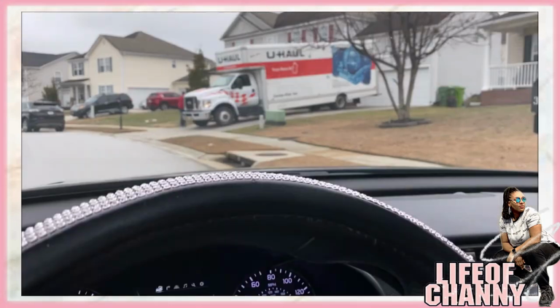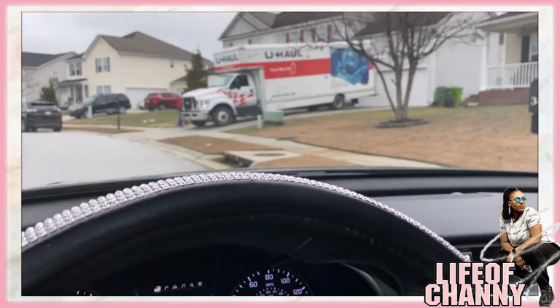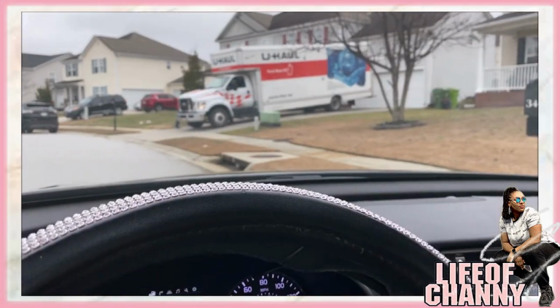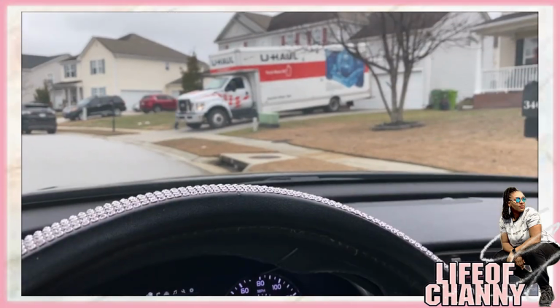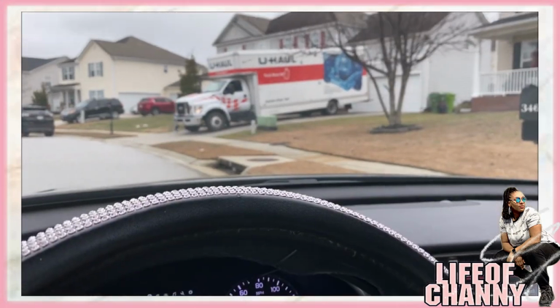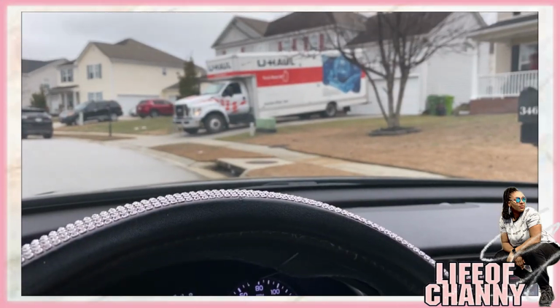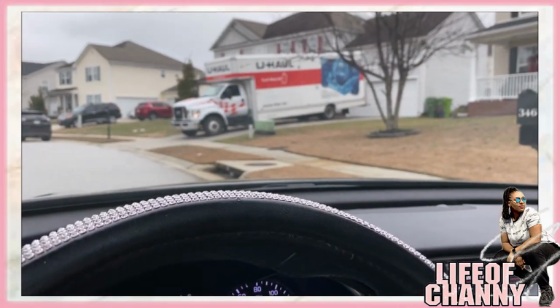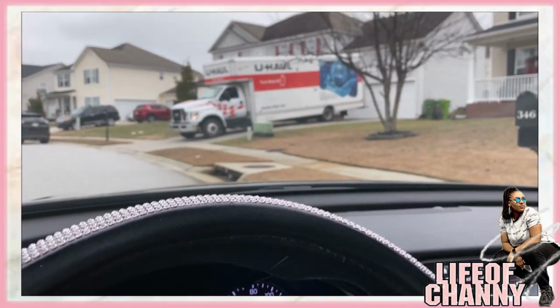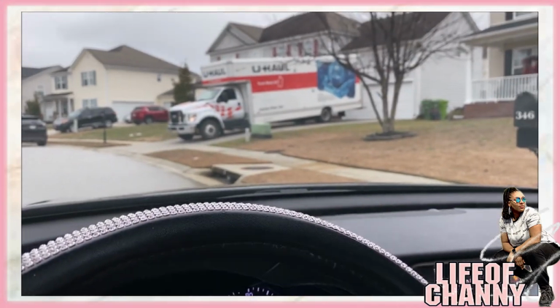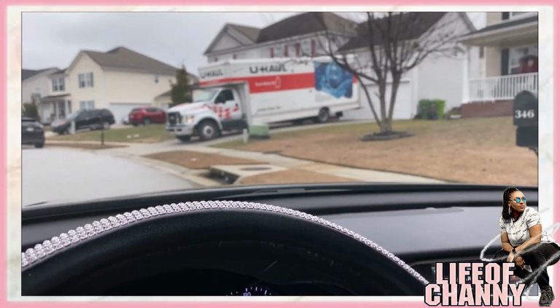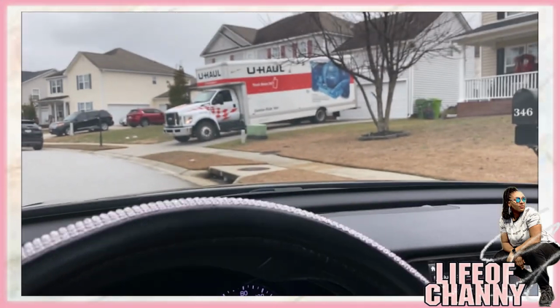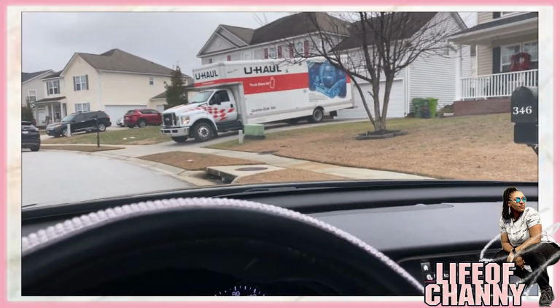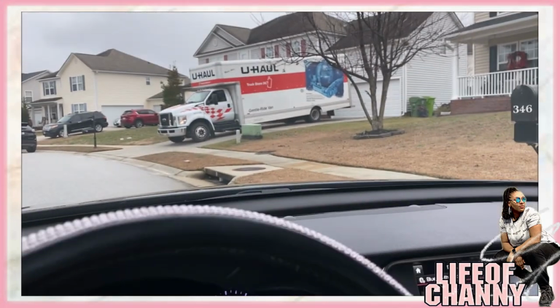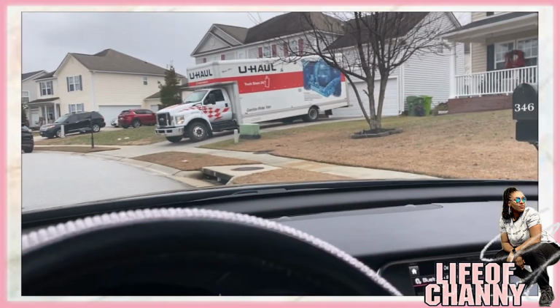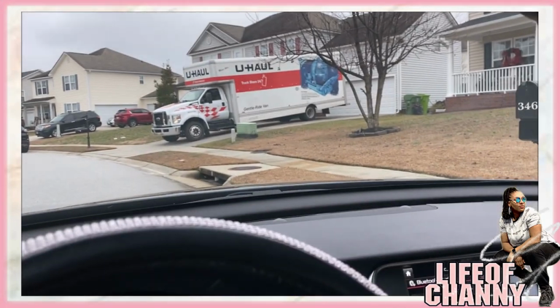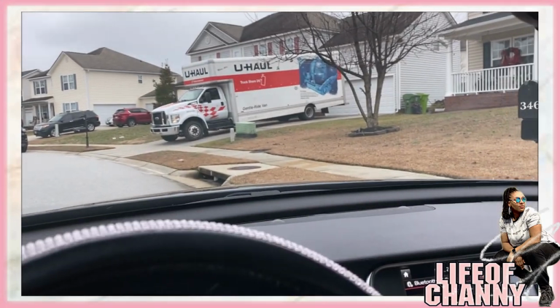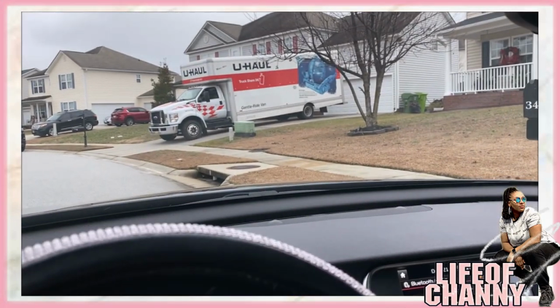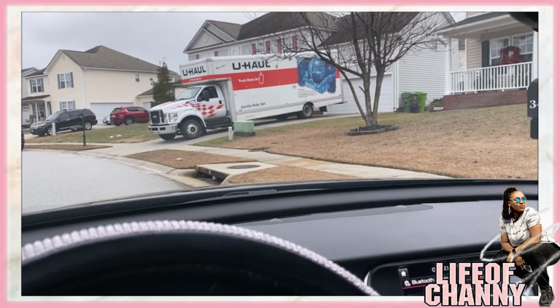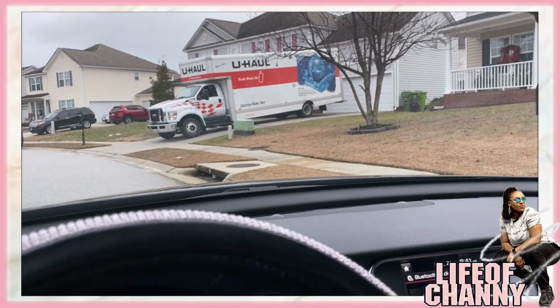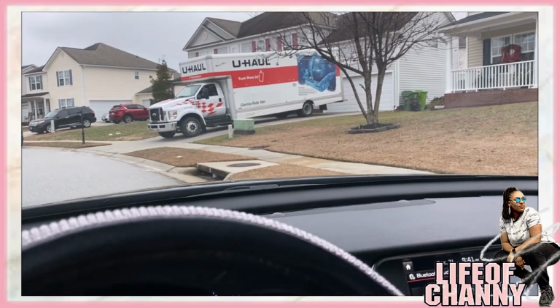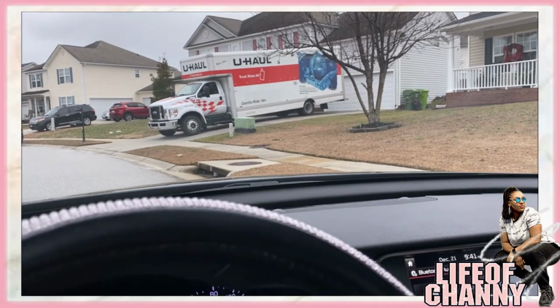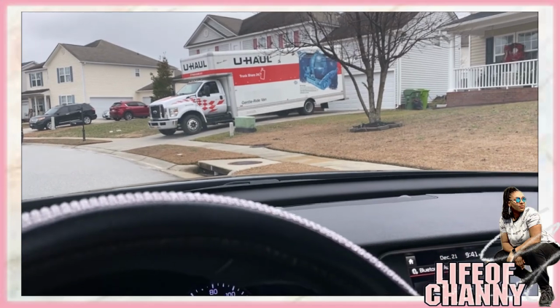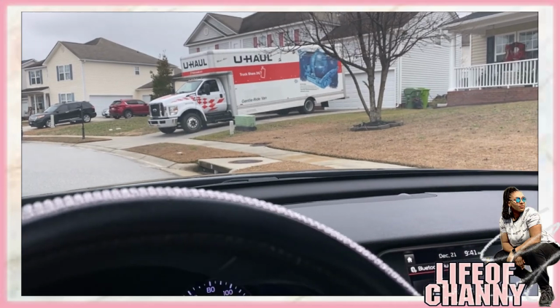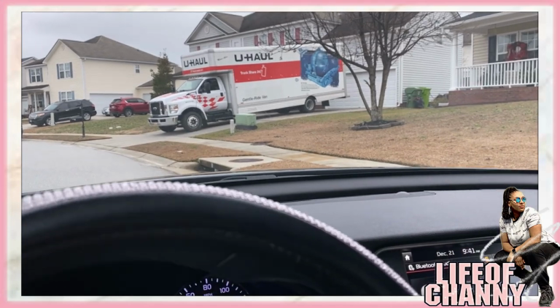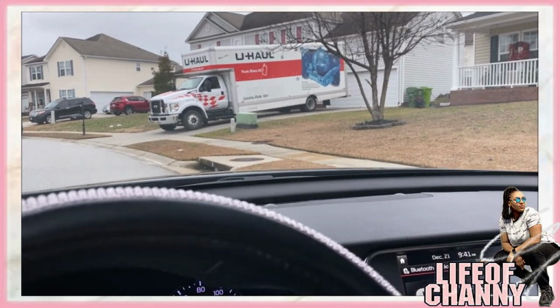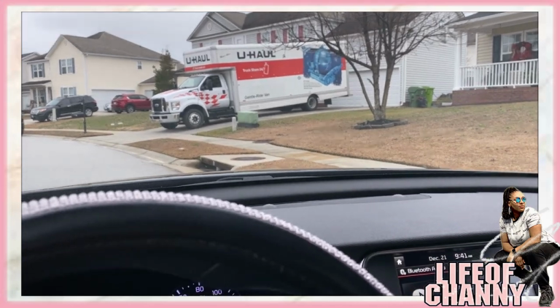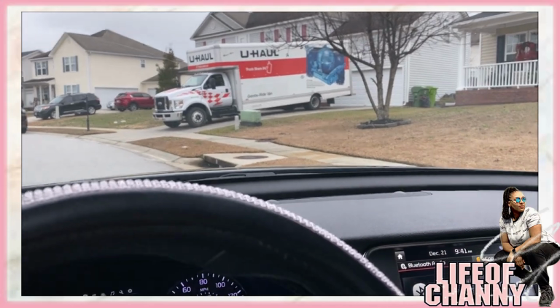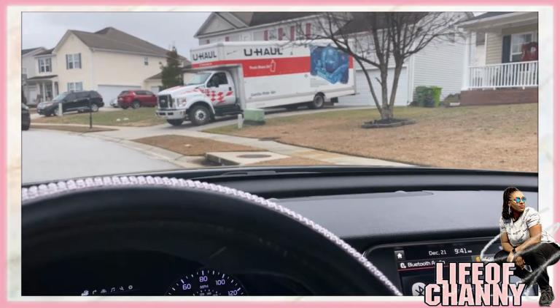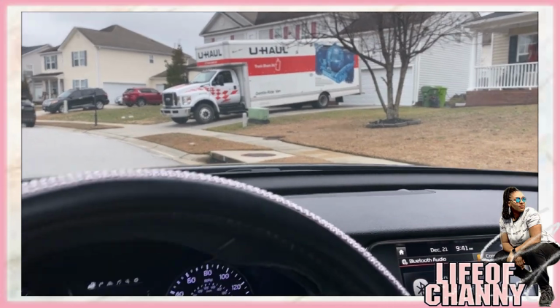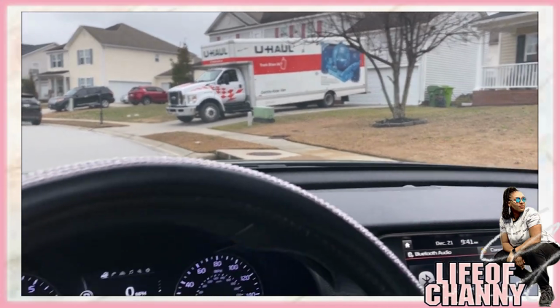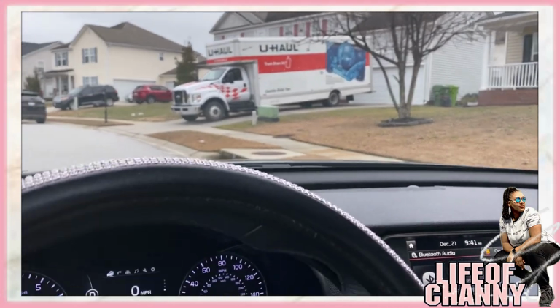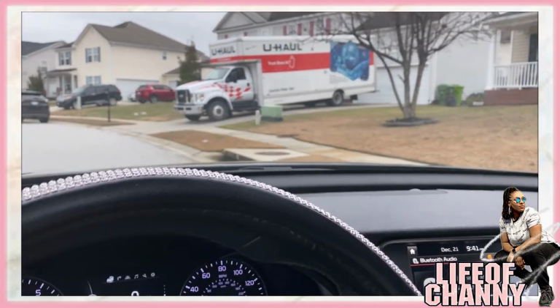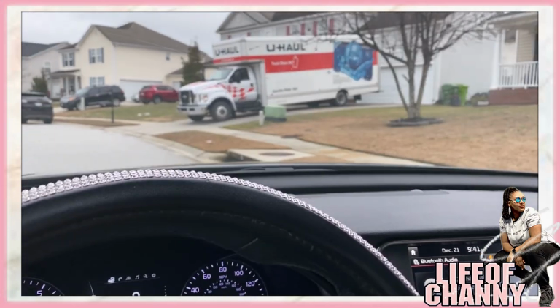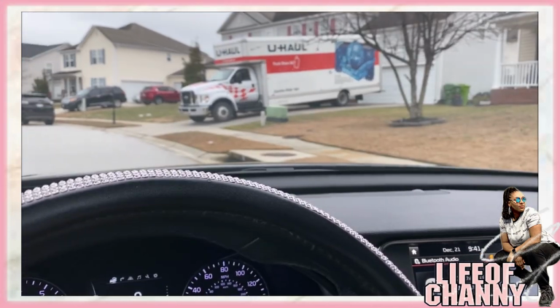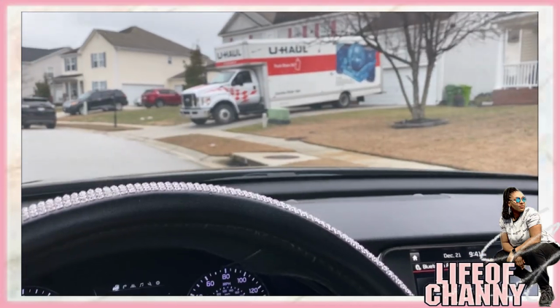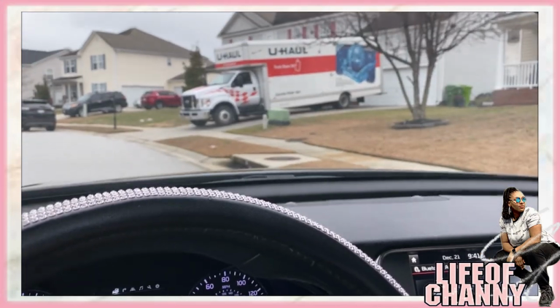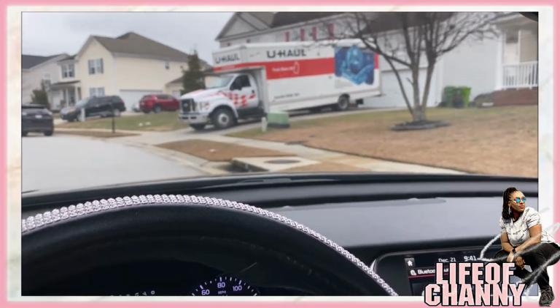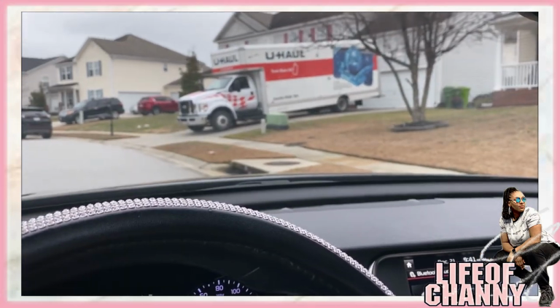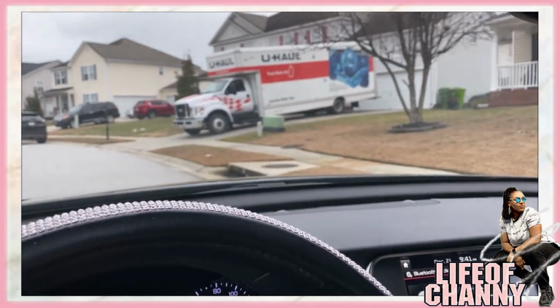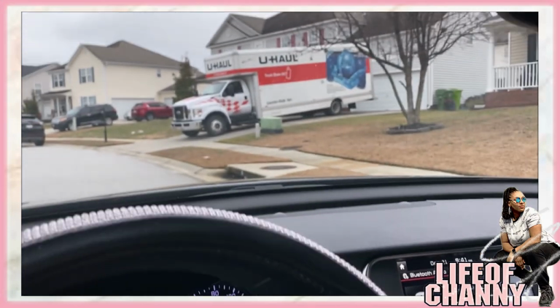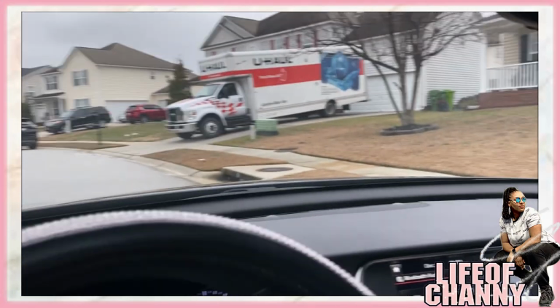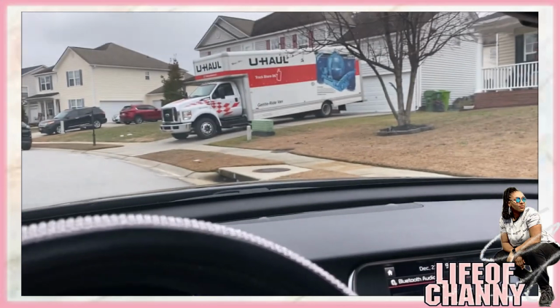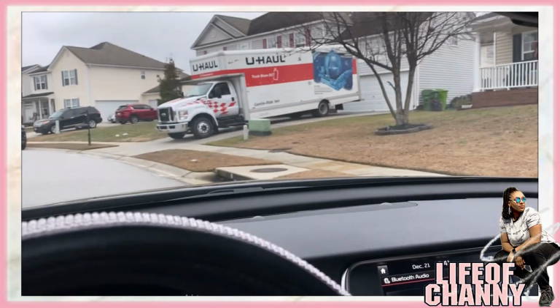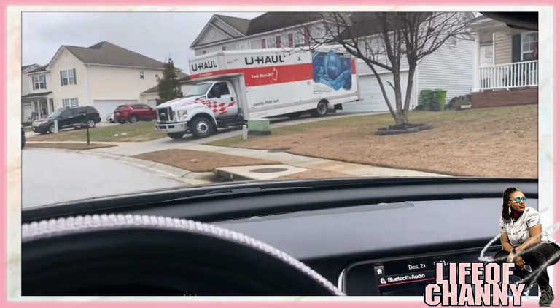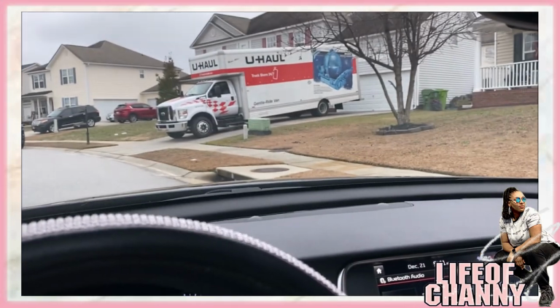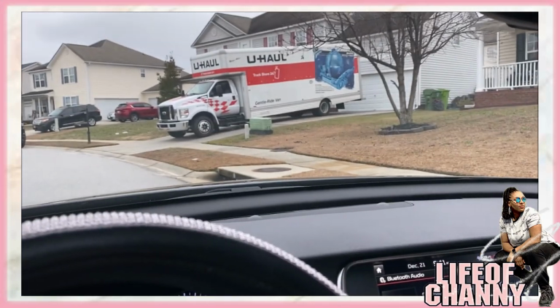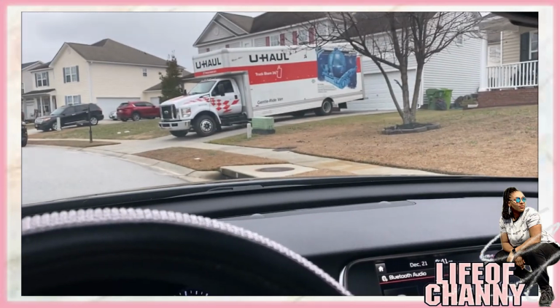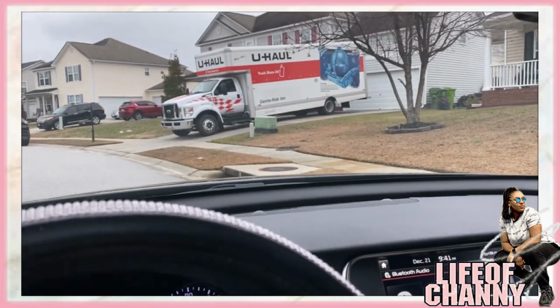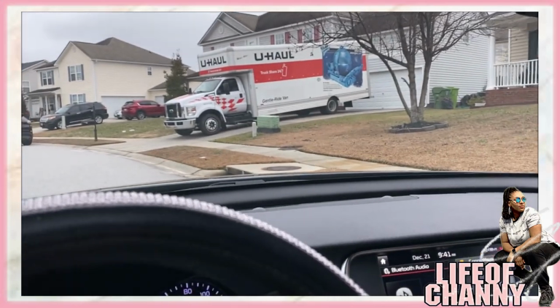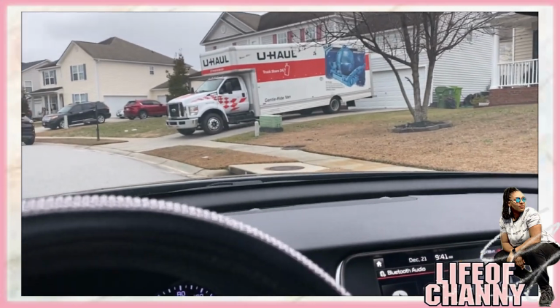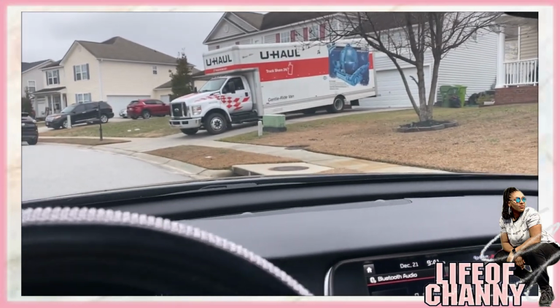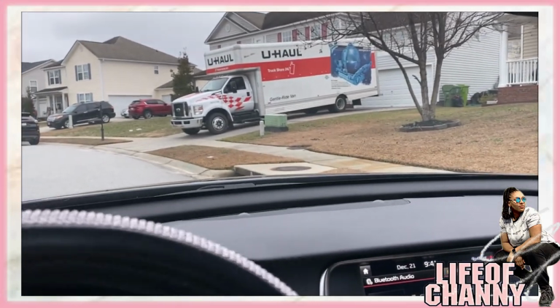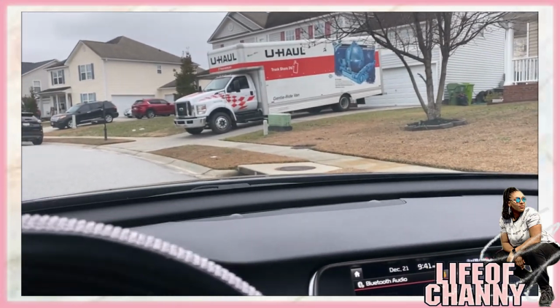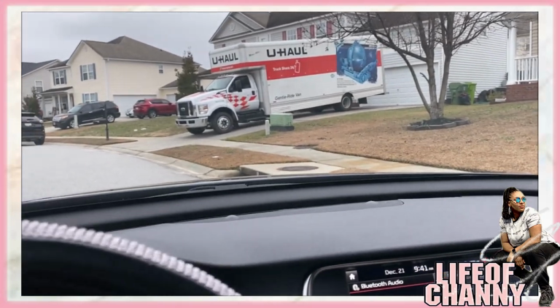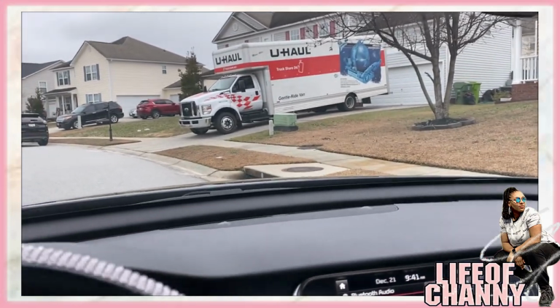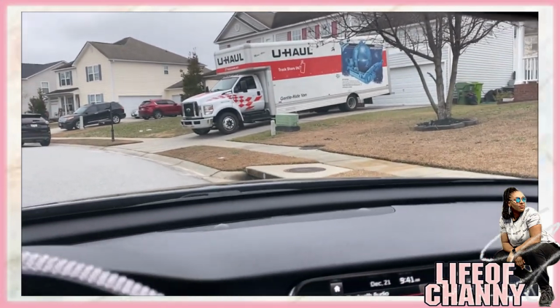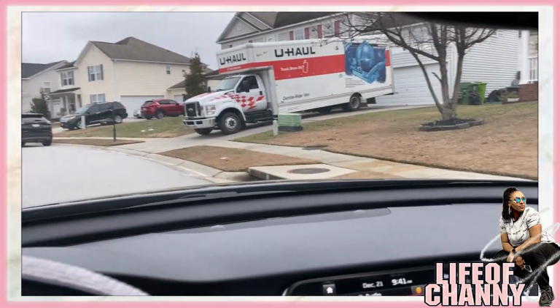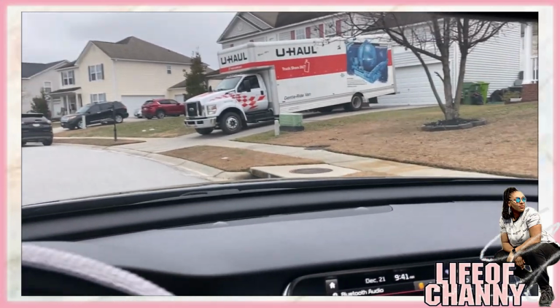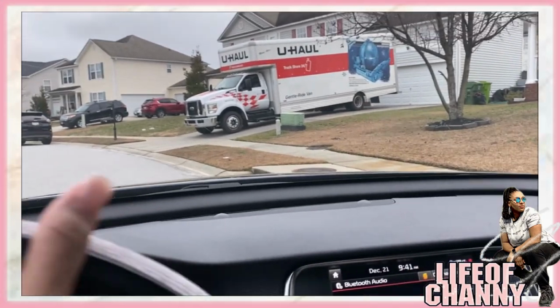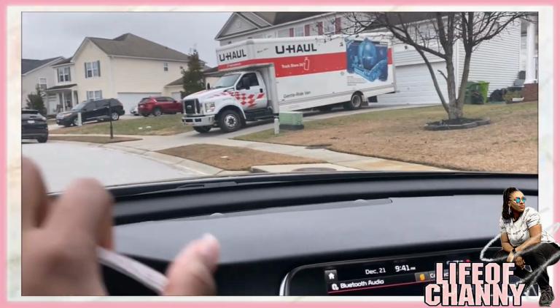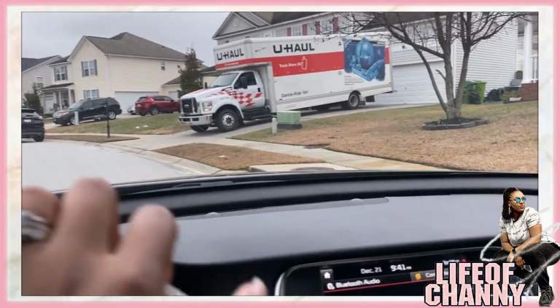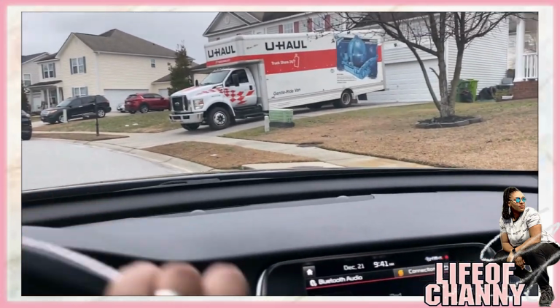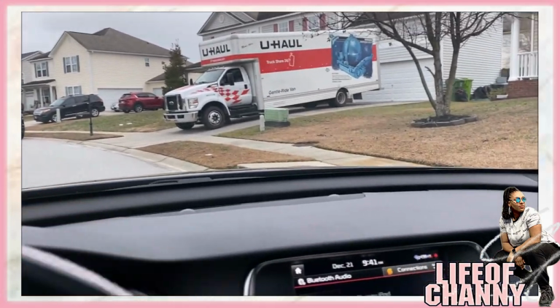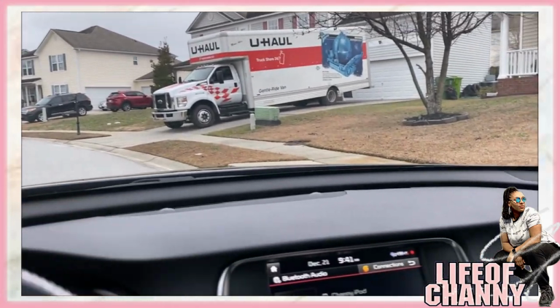Y'all been sitting here for 30 minutes watching my husband try to back this damn U-Haul up to the house.